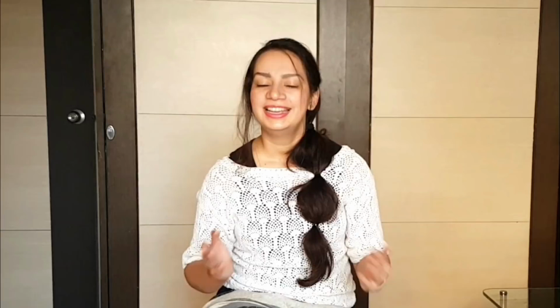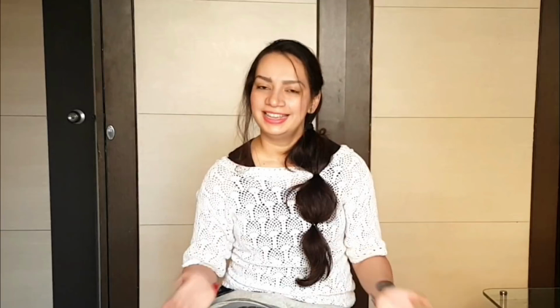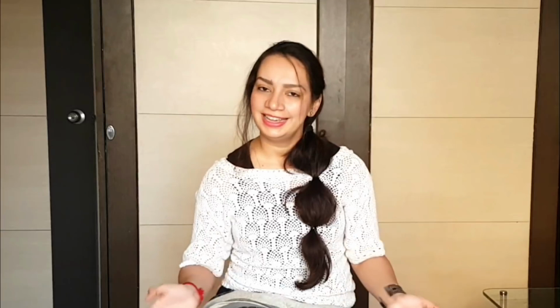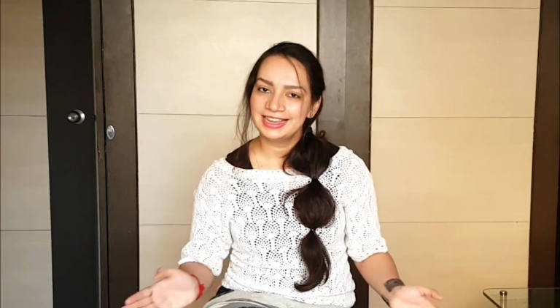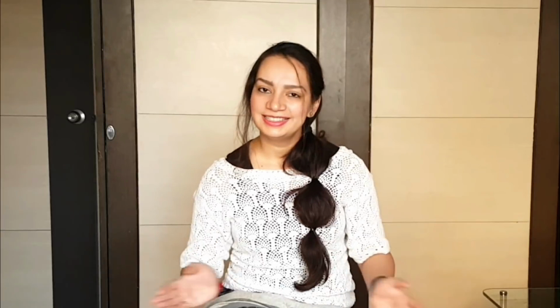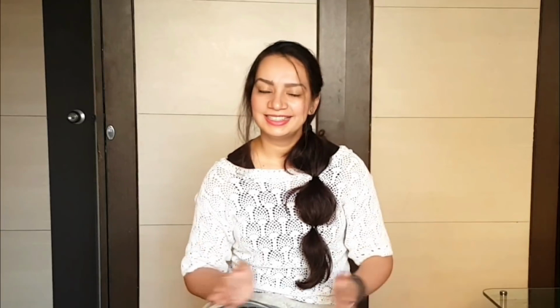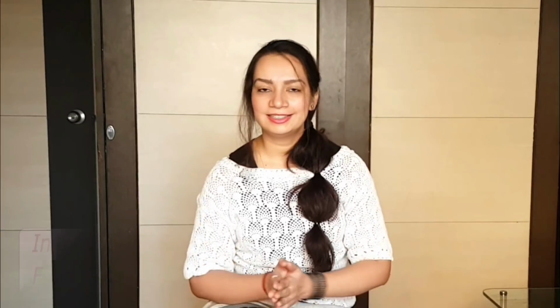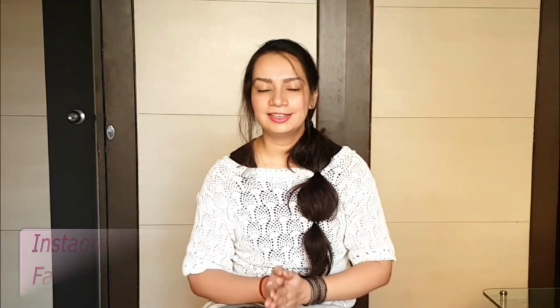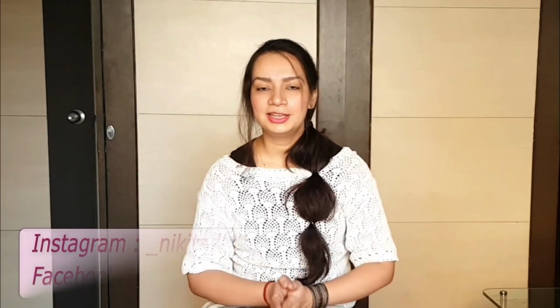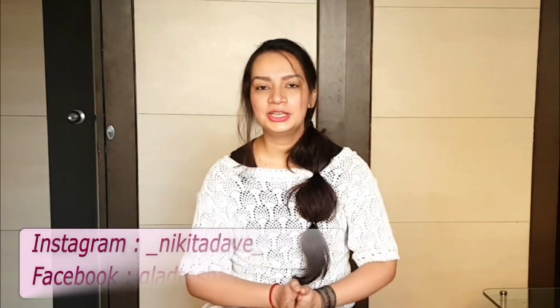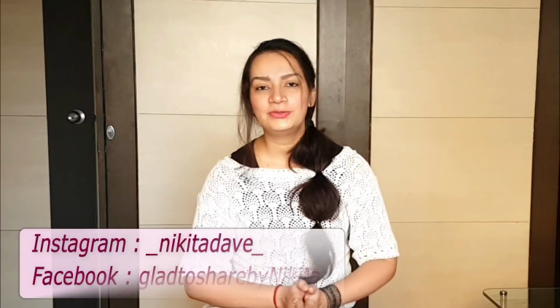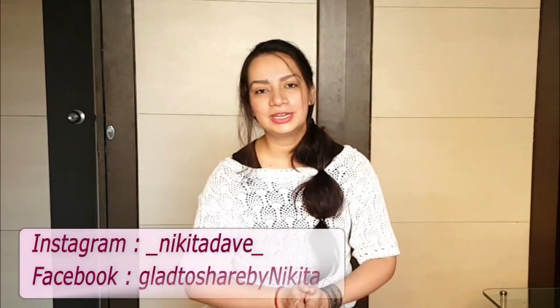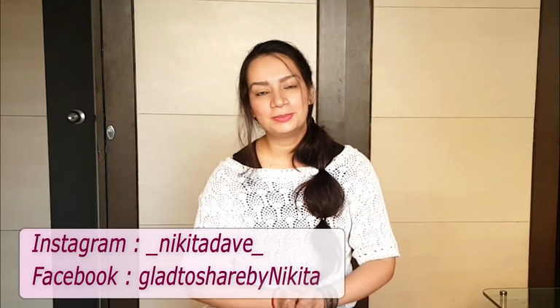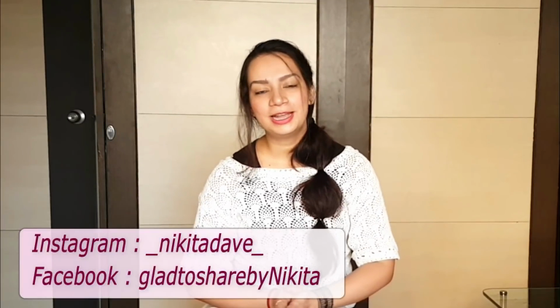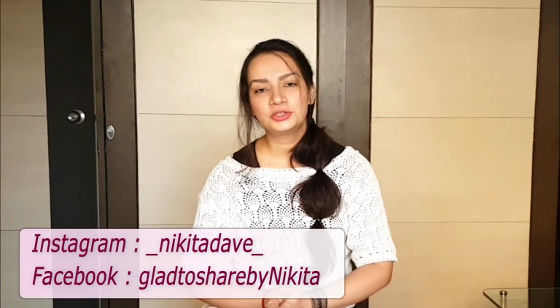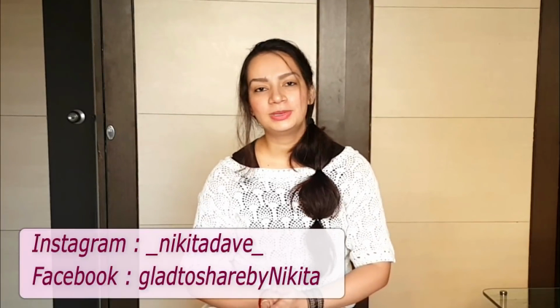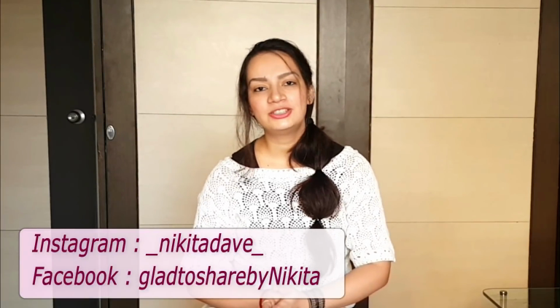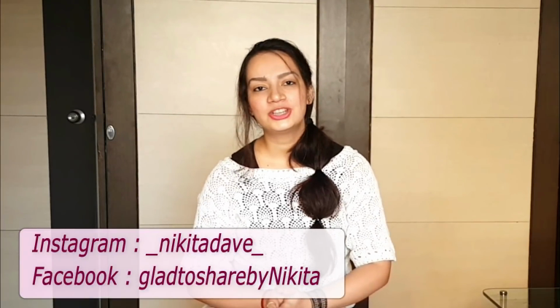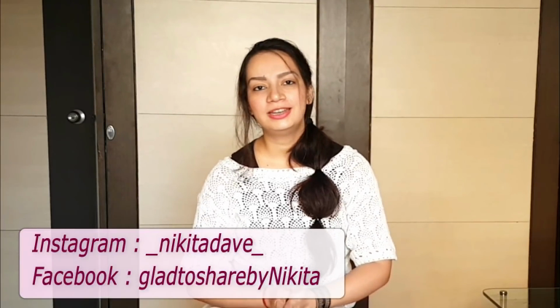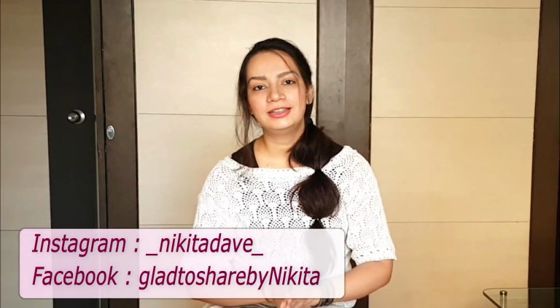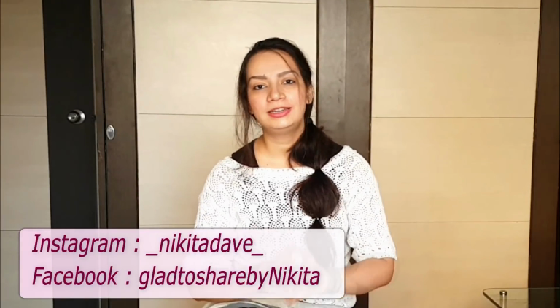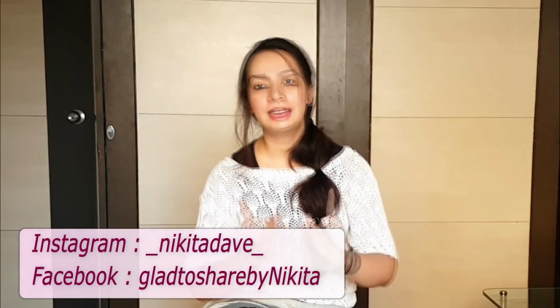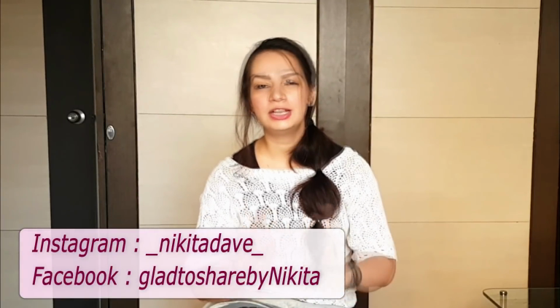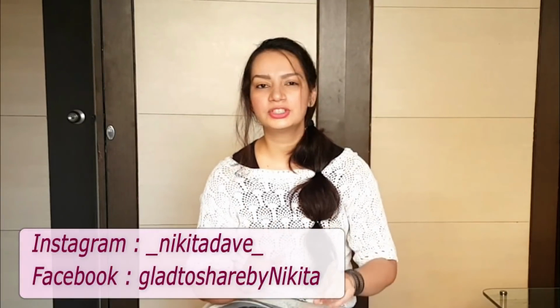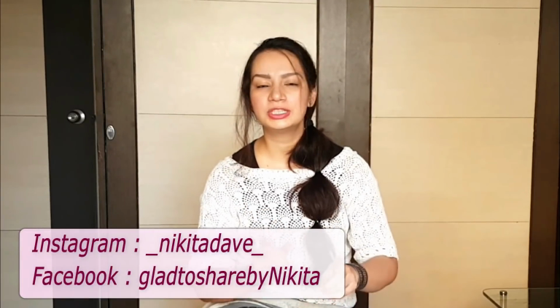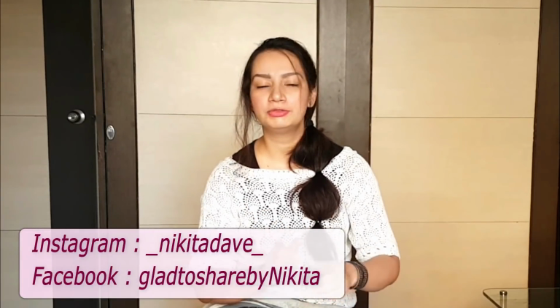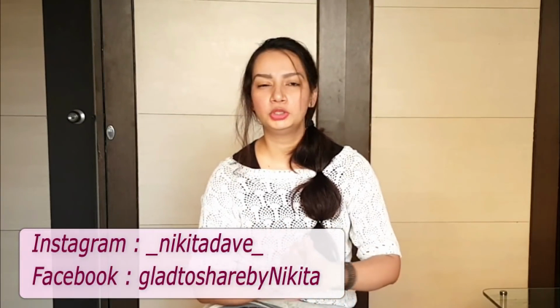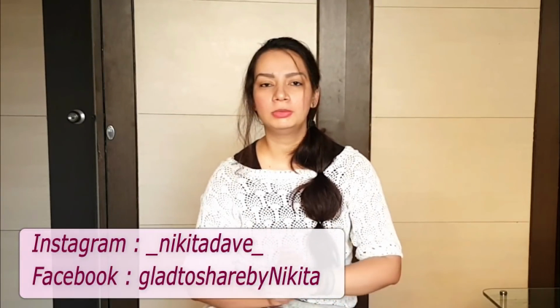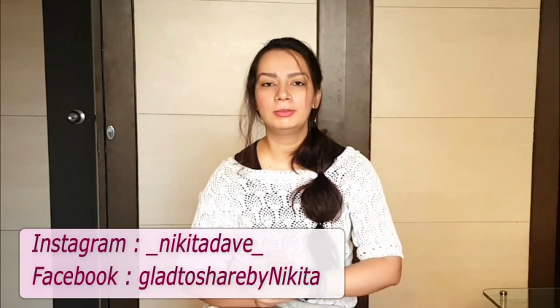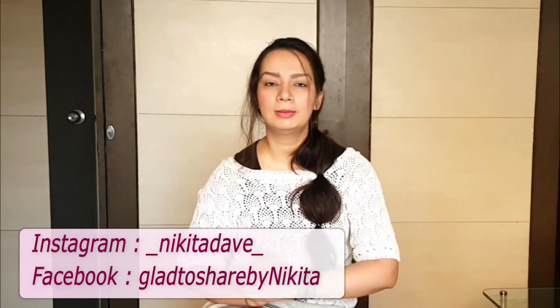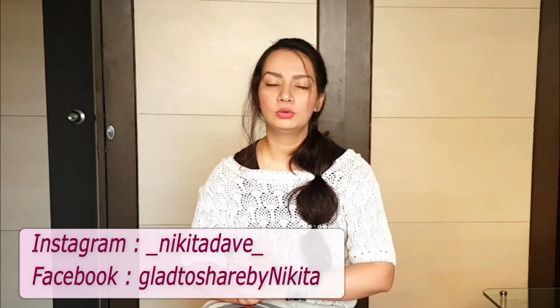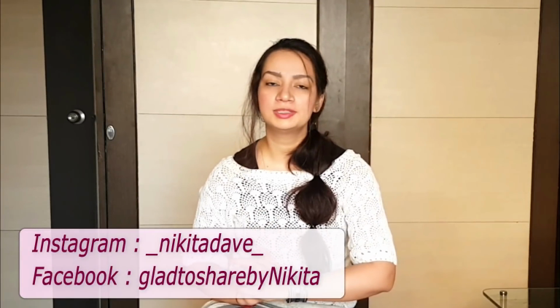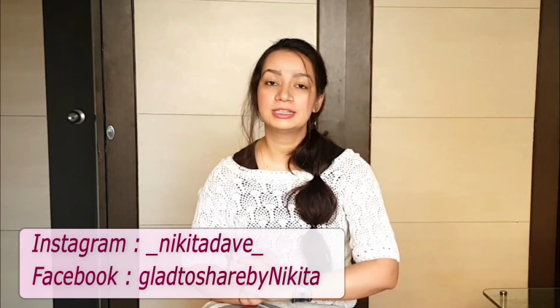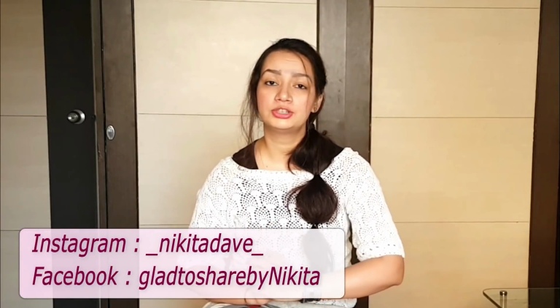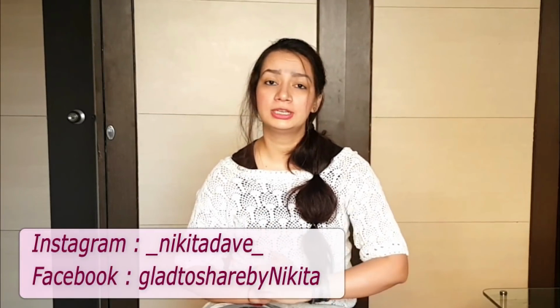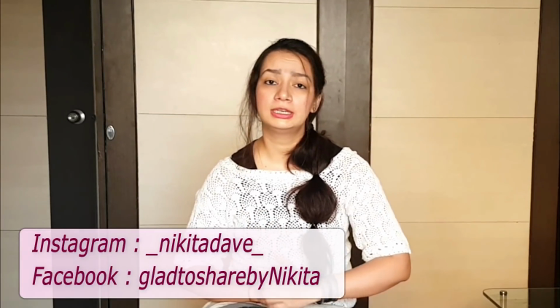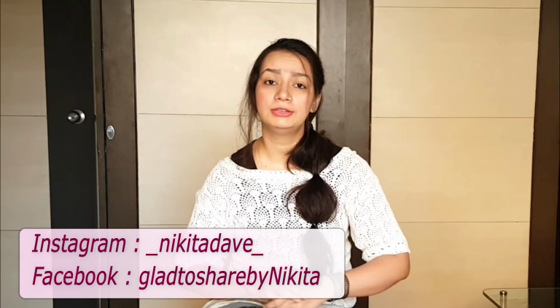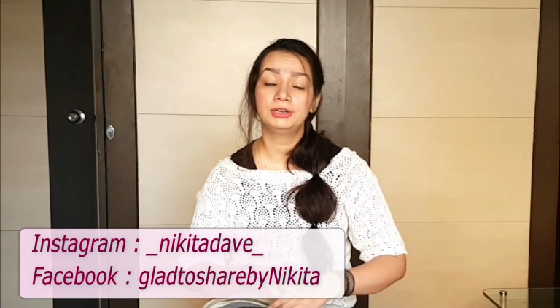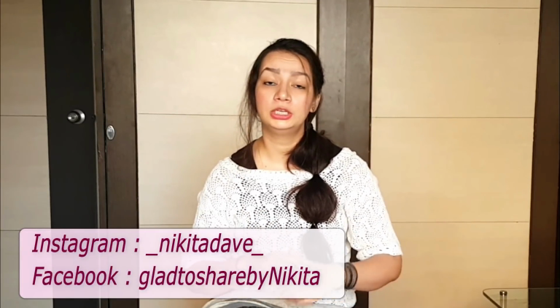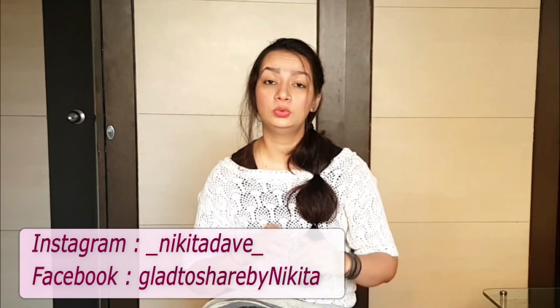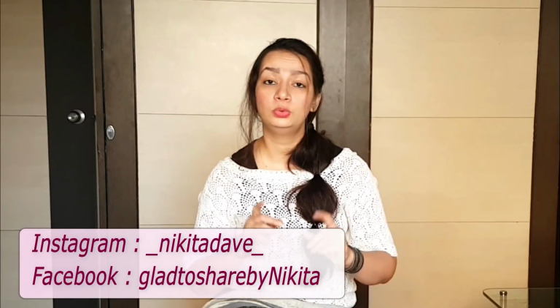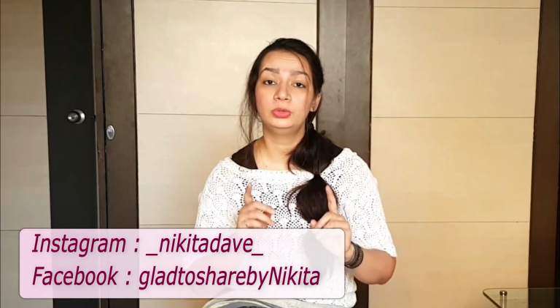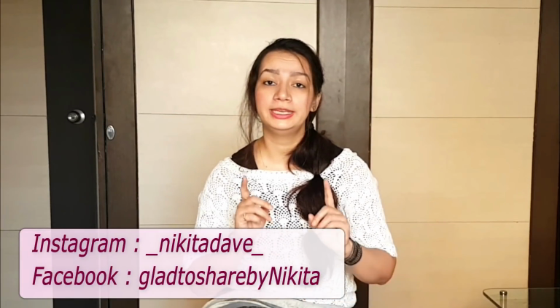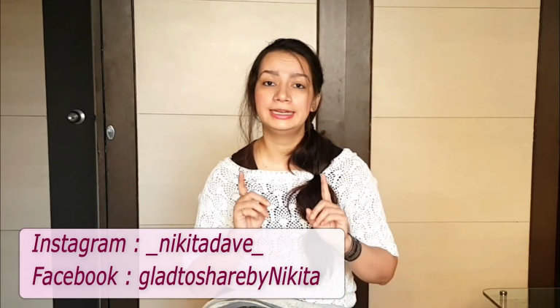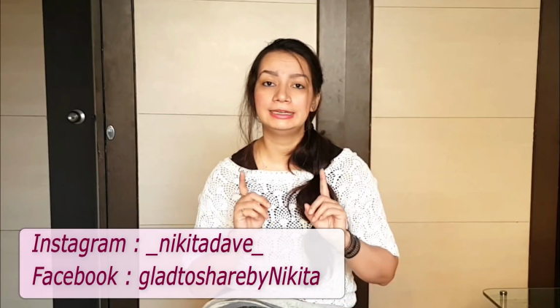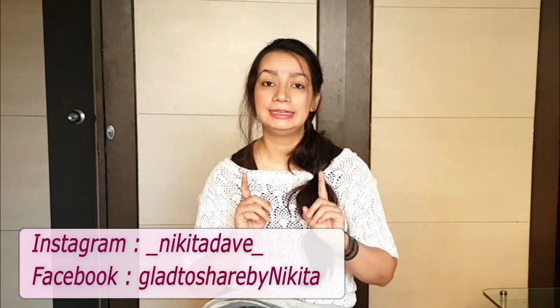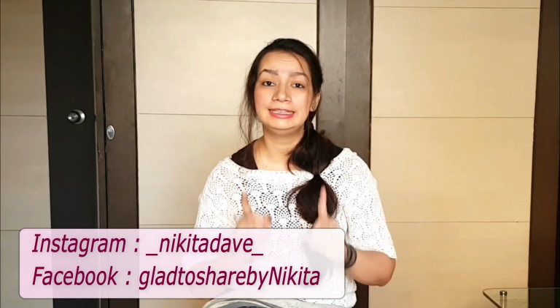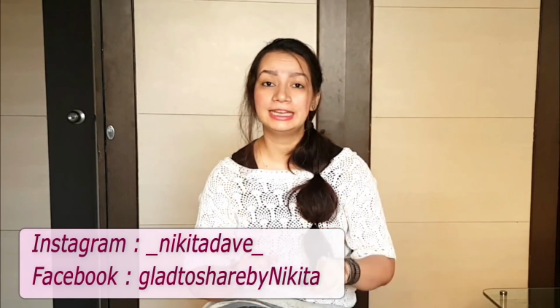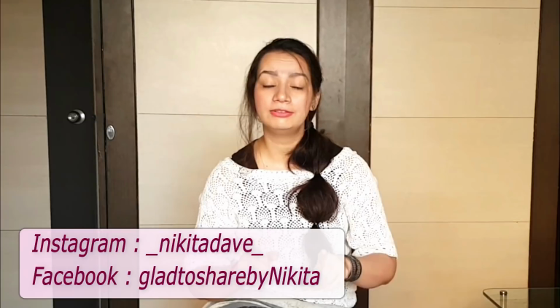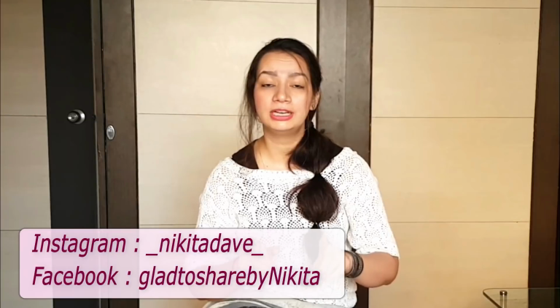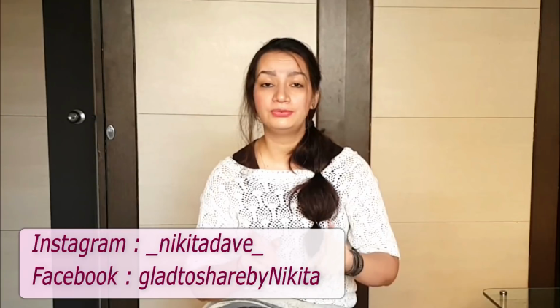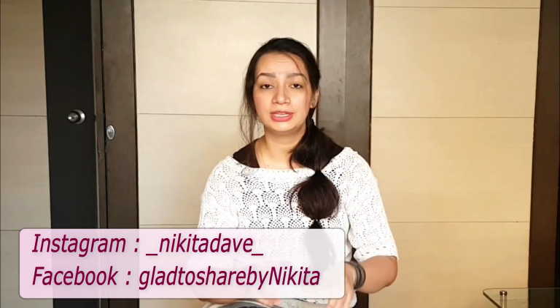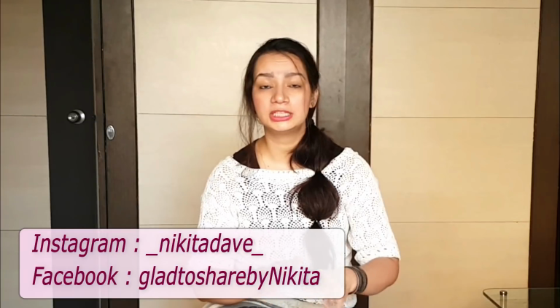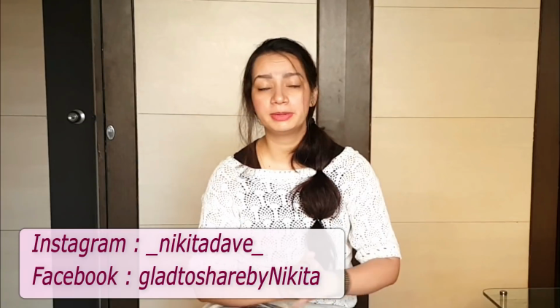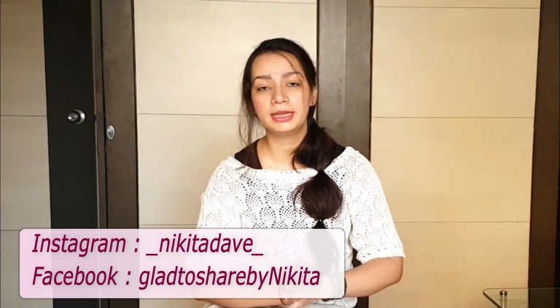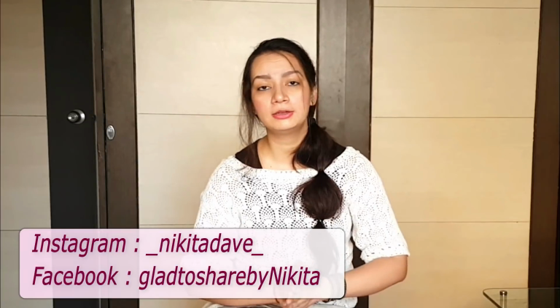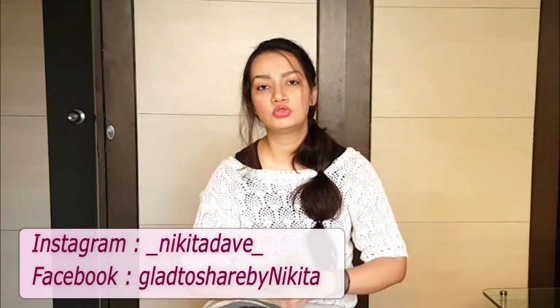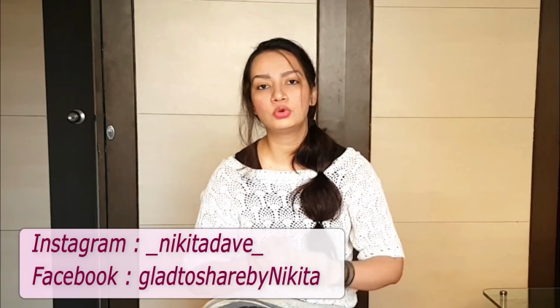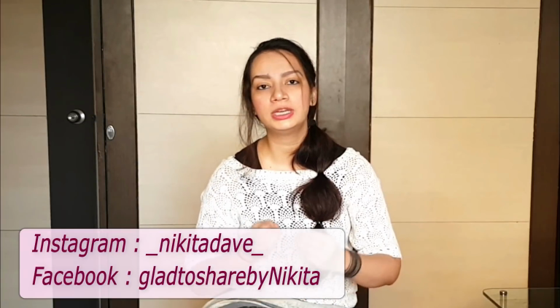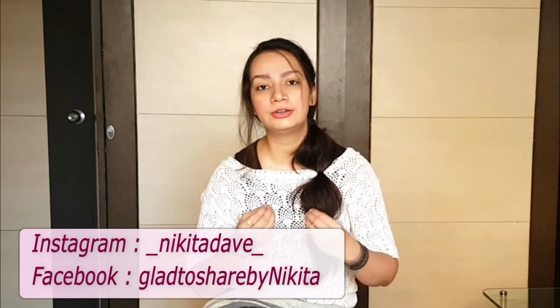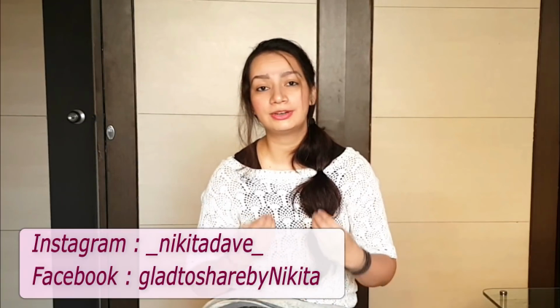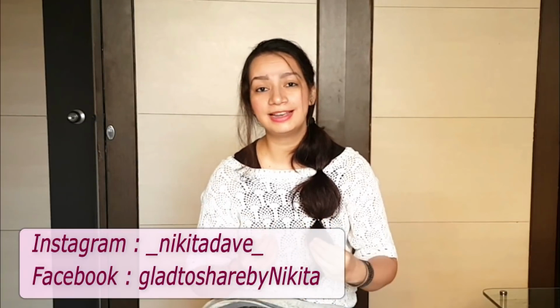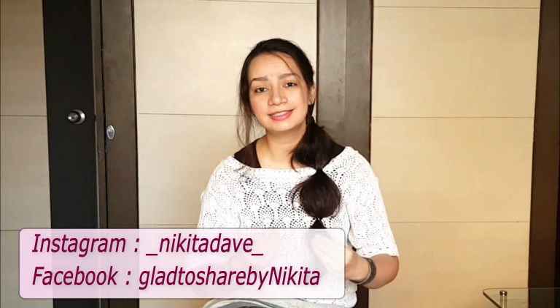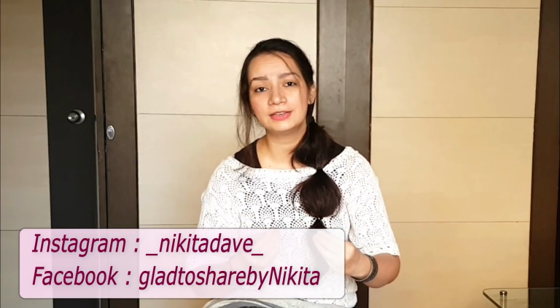Hey guys, Nikita here and welcome back to my channel. In today's video, I am going to share with you a DIY face pack which is very useful for dry skin.